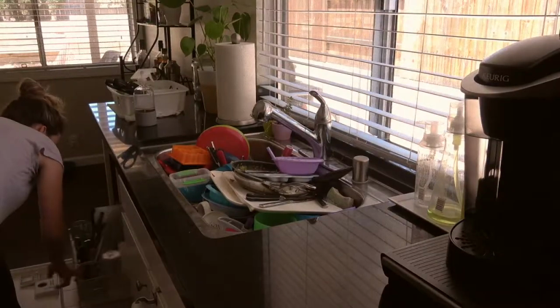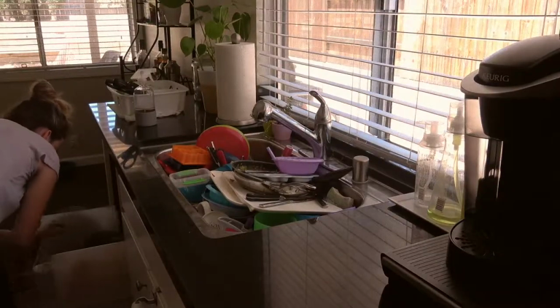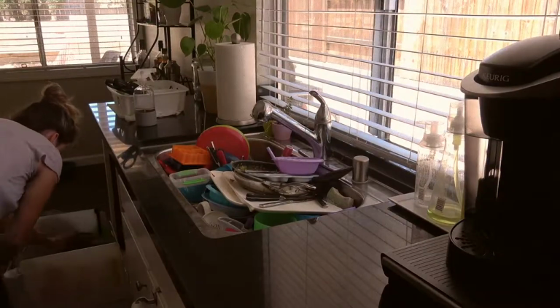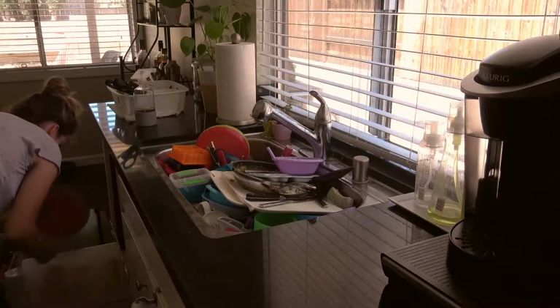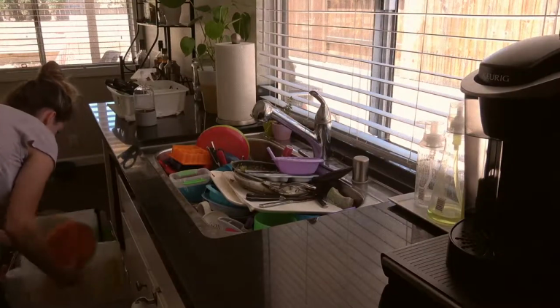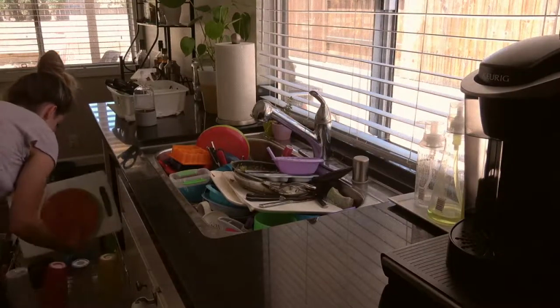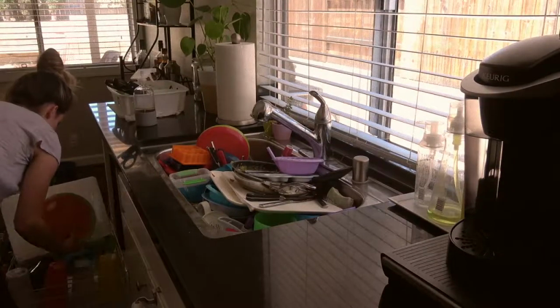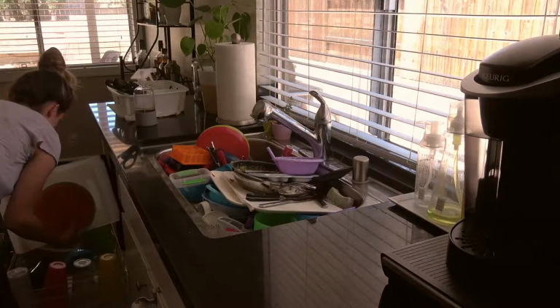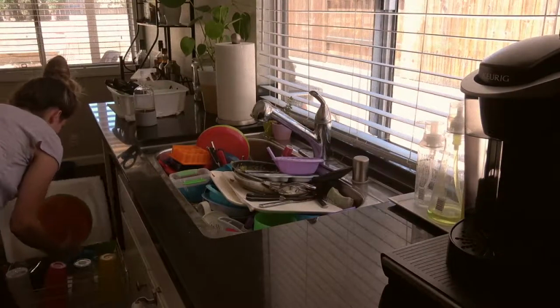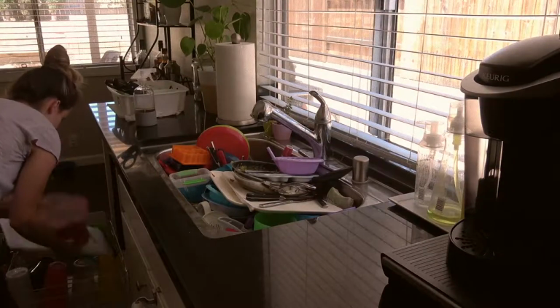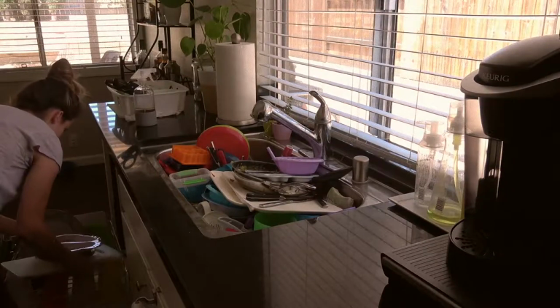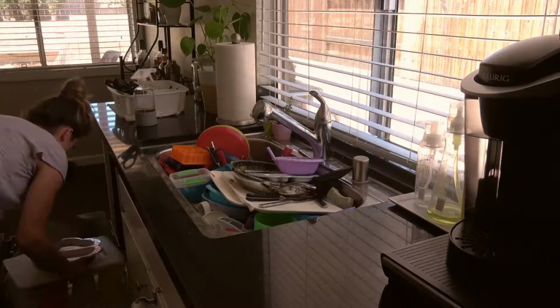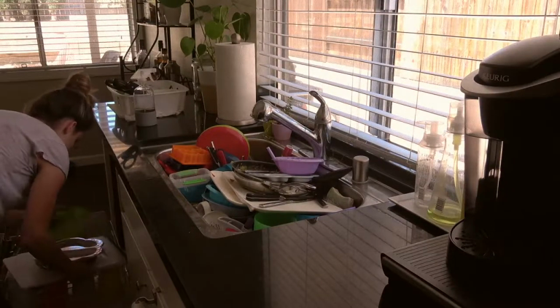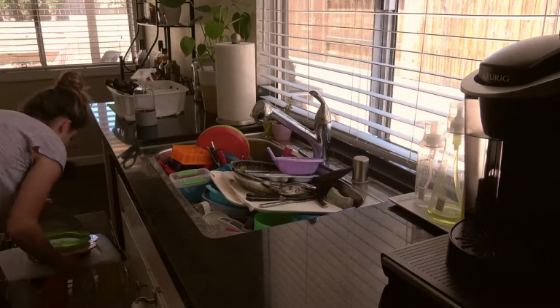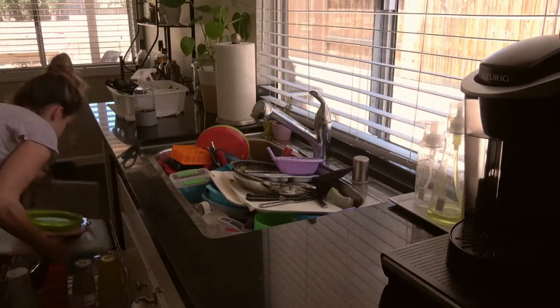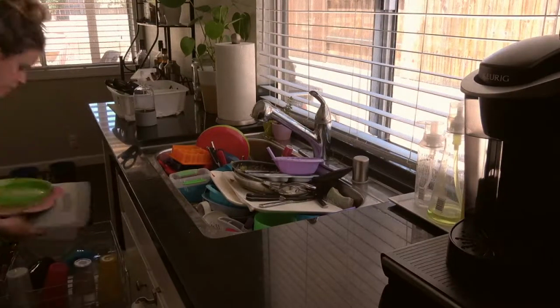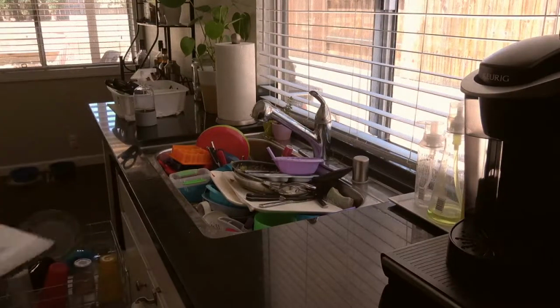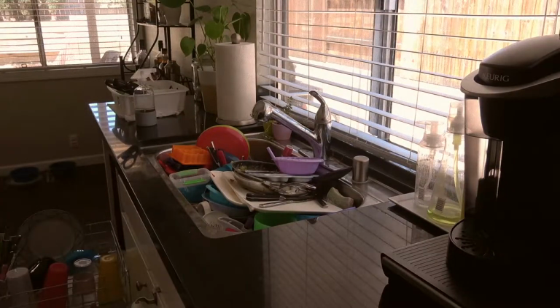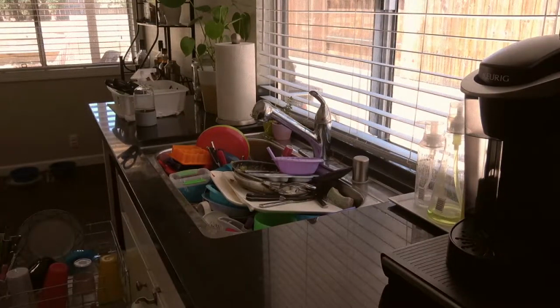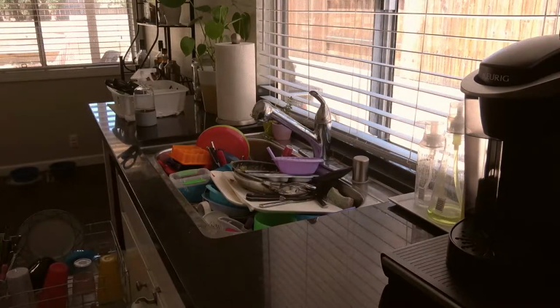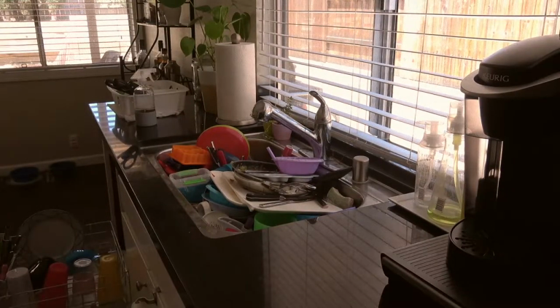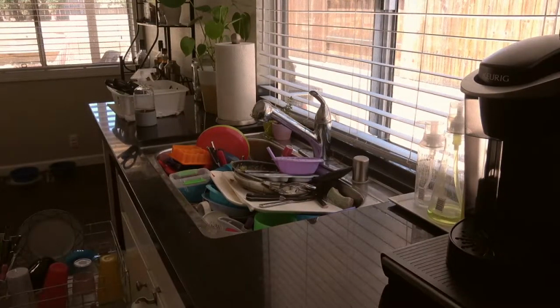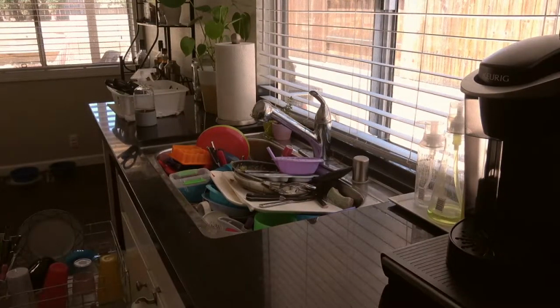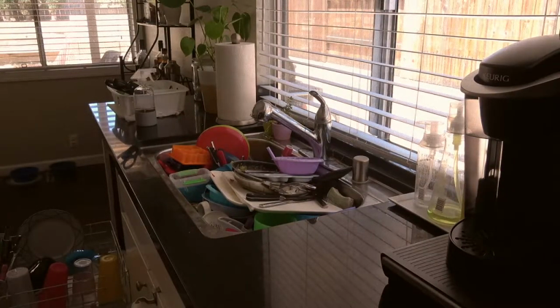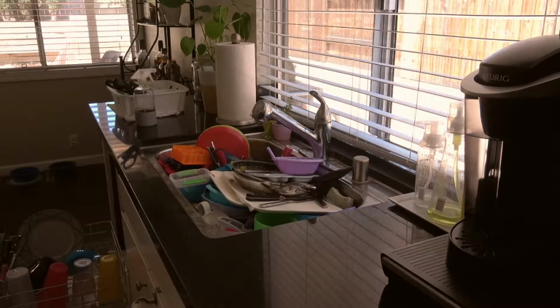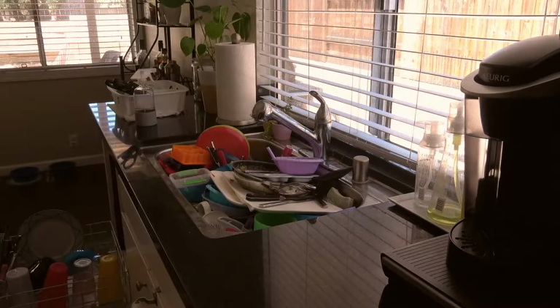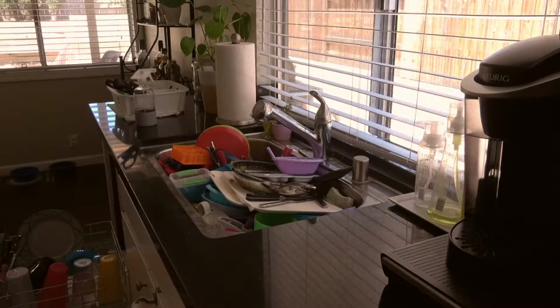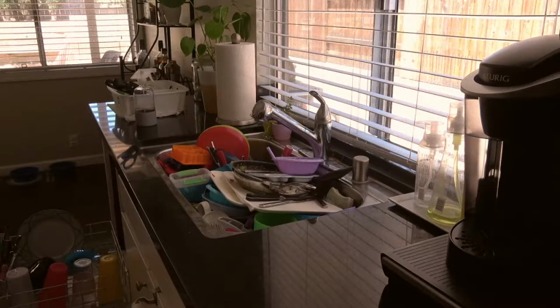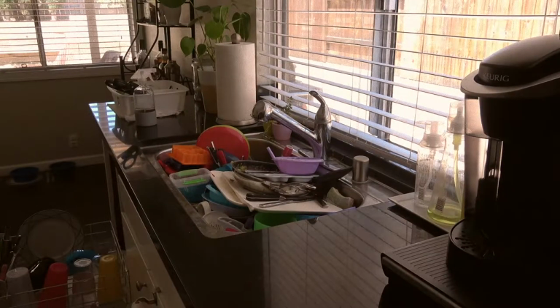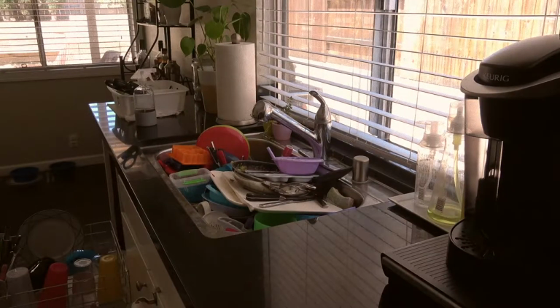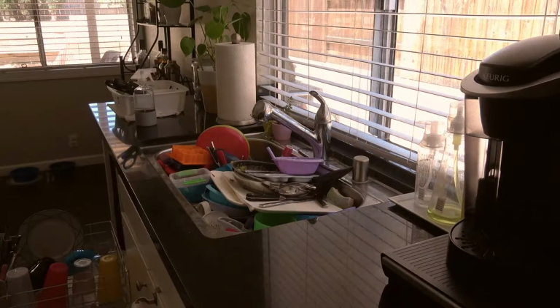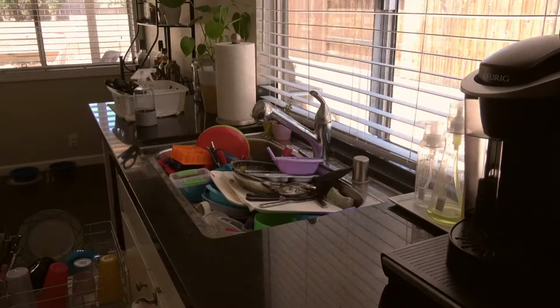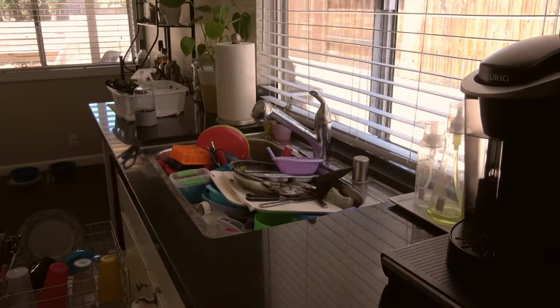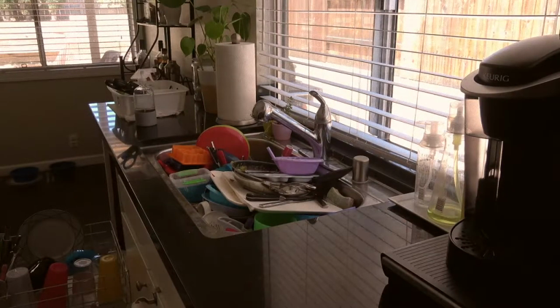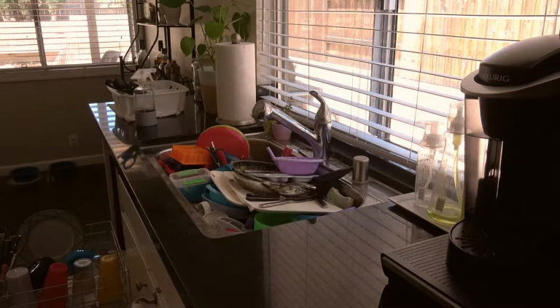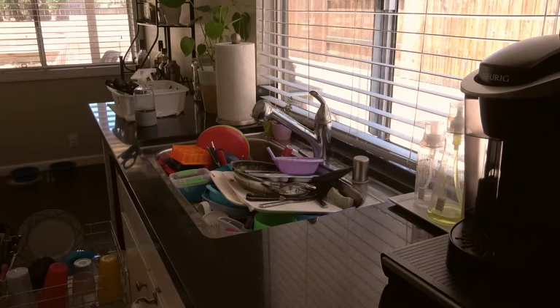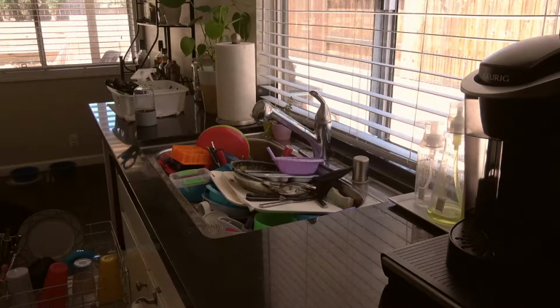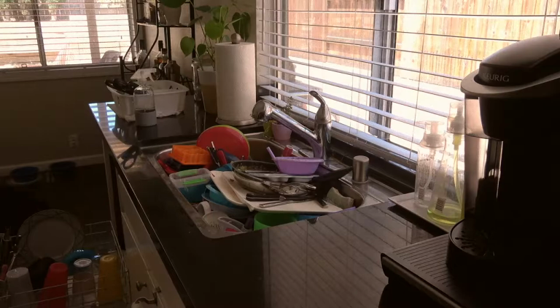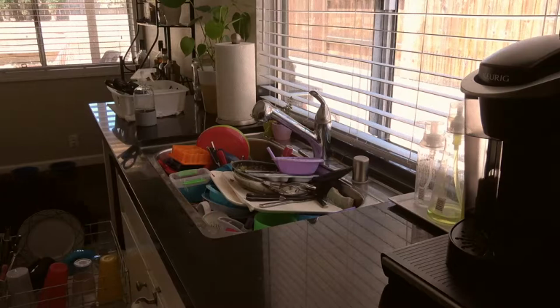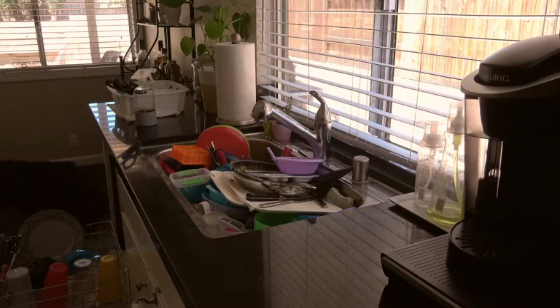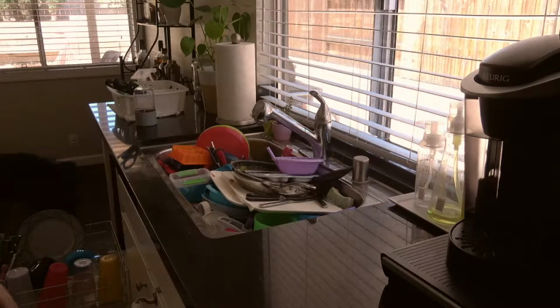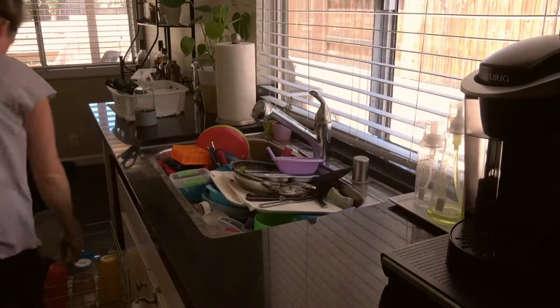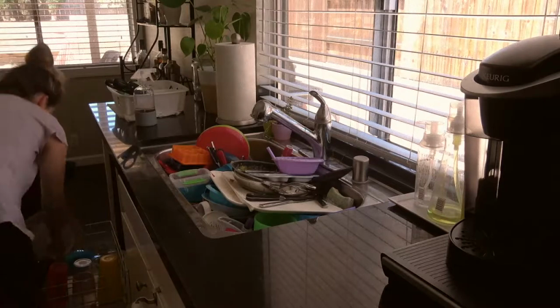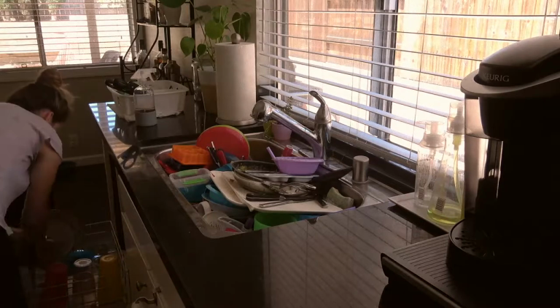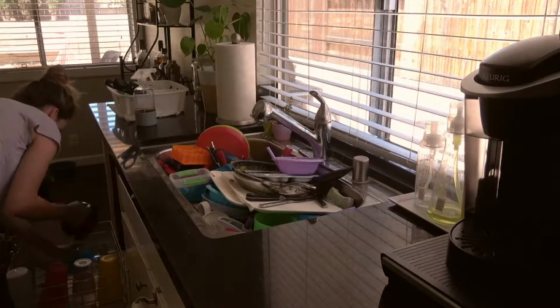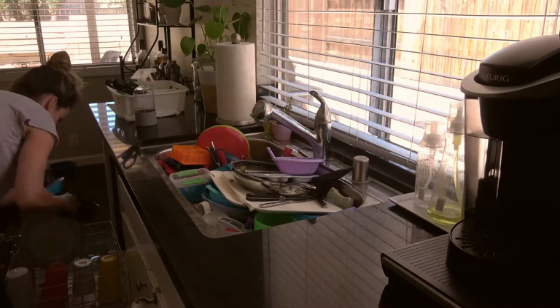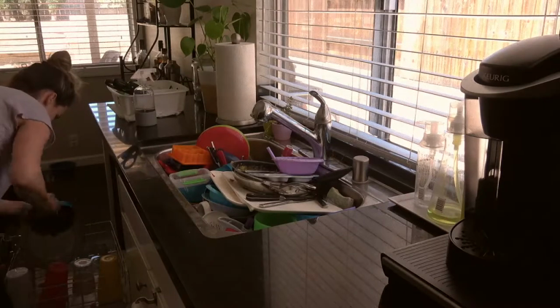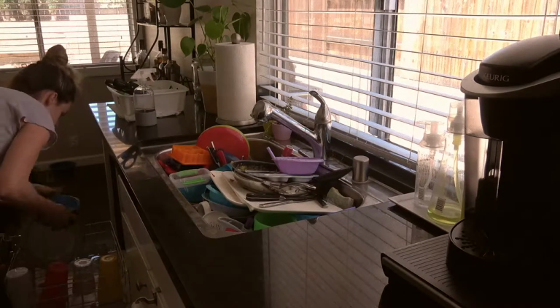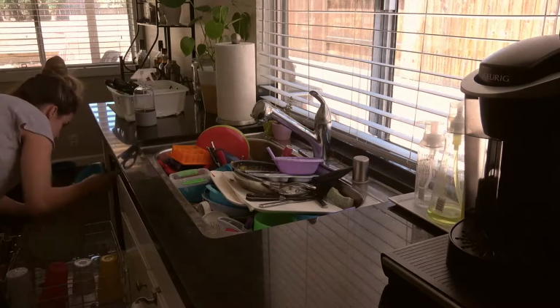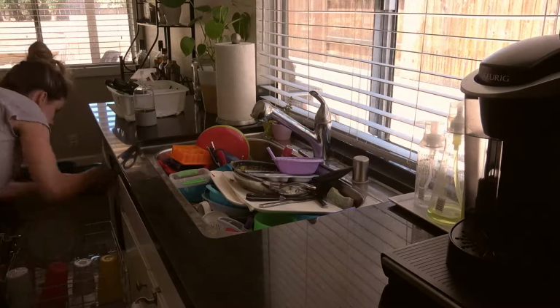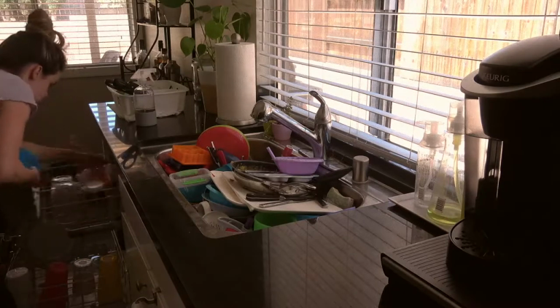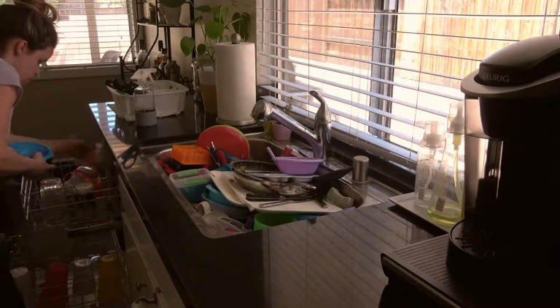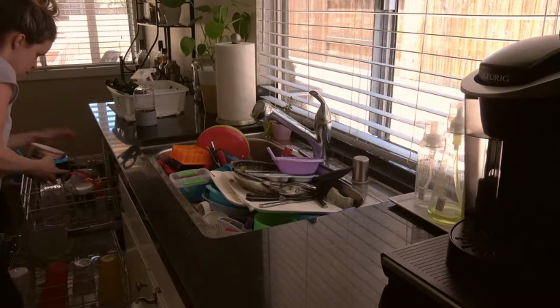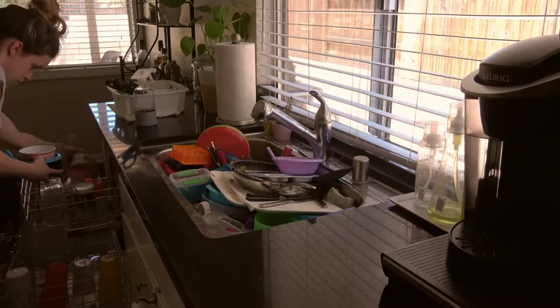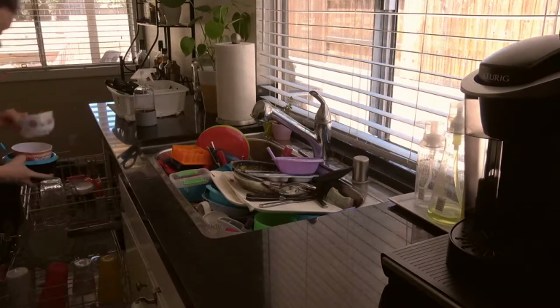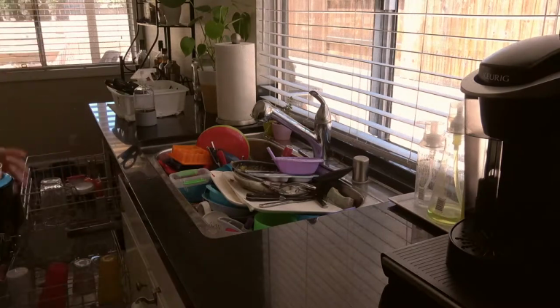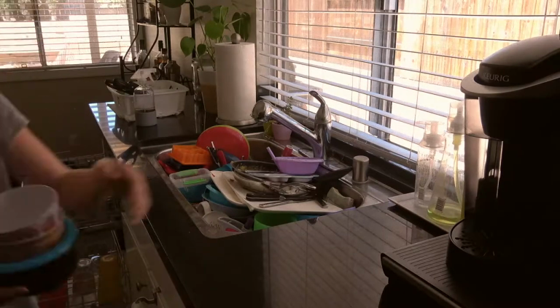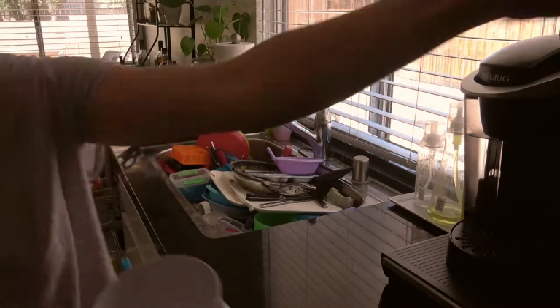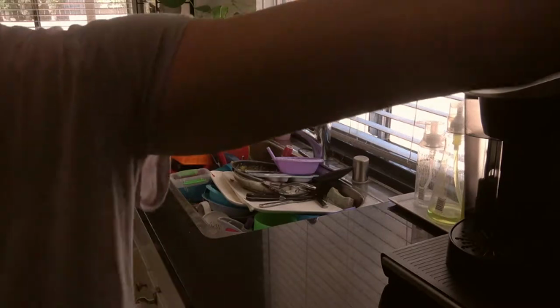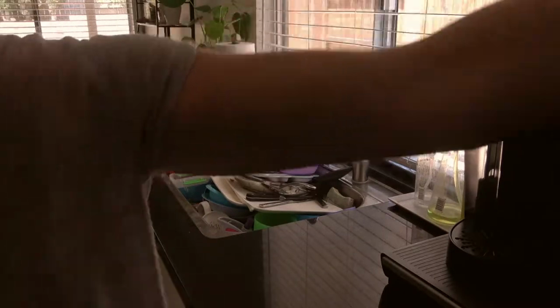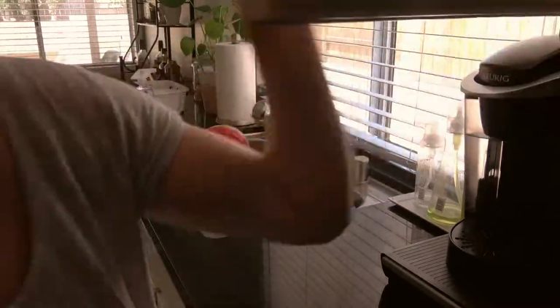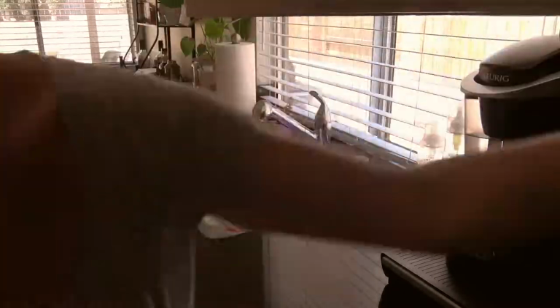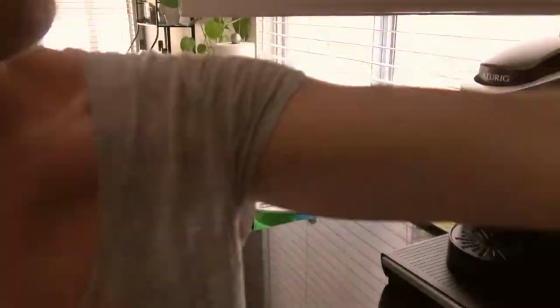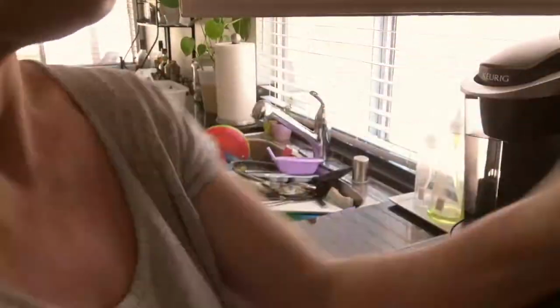First I'm going to unload the dishes. This is normally my husband's job but I was feeling nice today and did it for him, and I just wanted everything to be done.